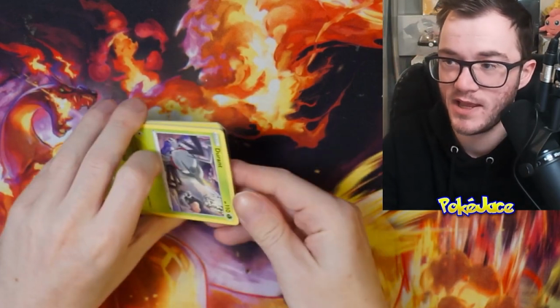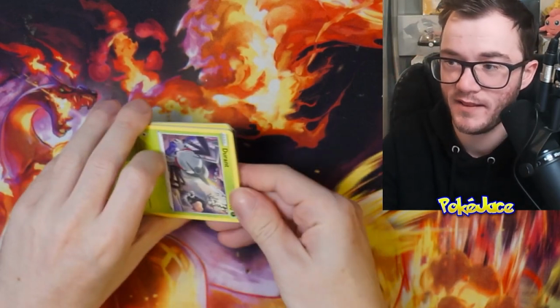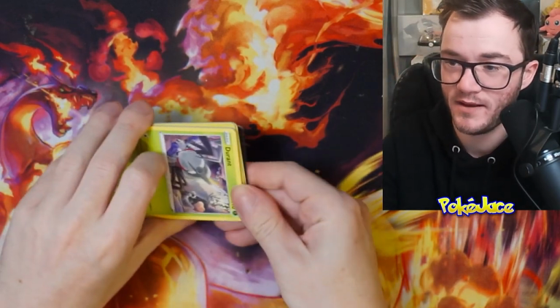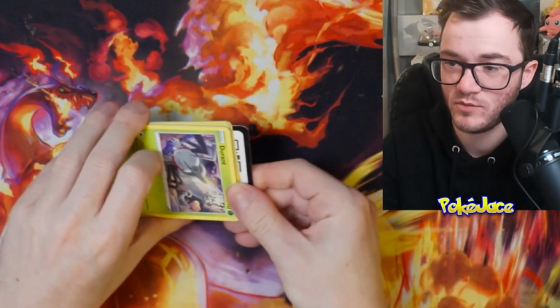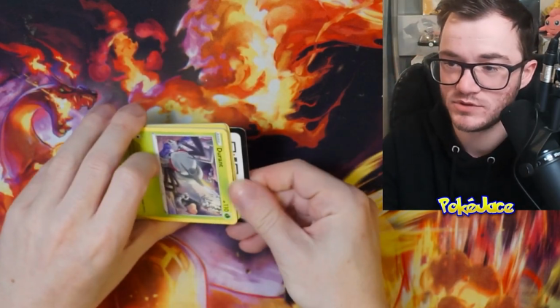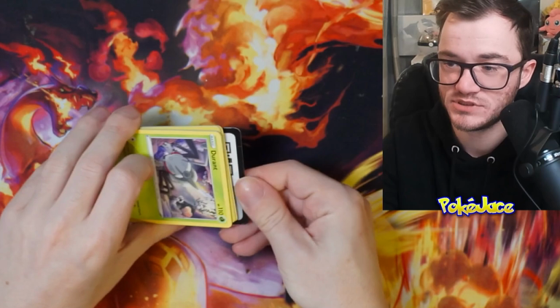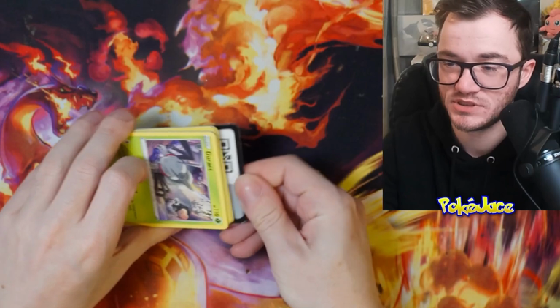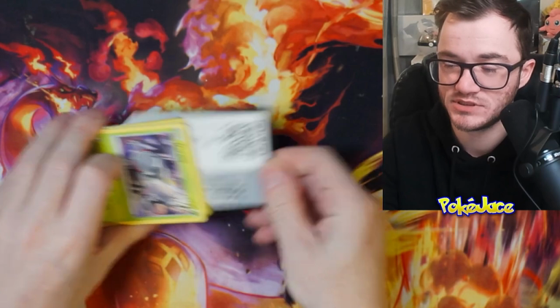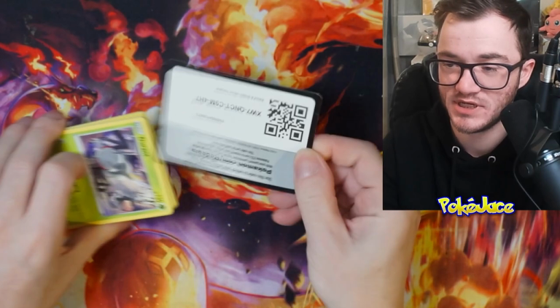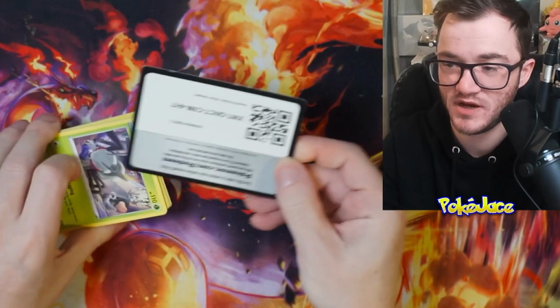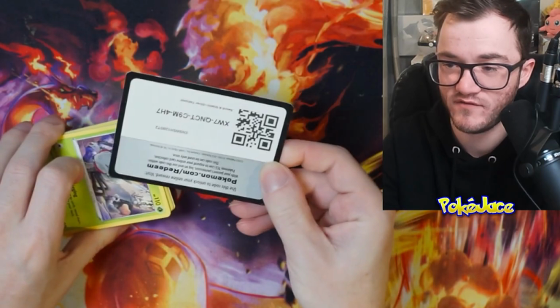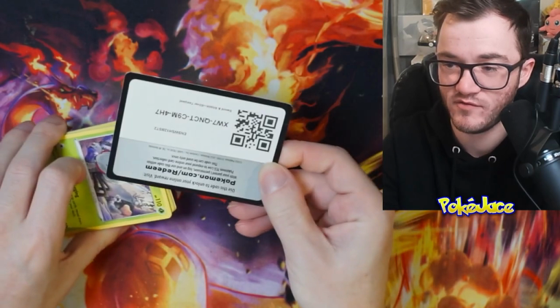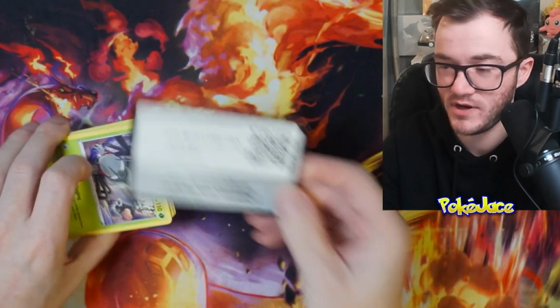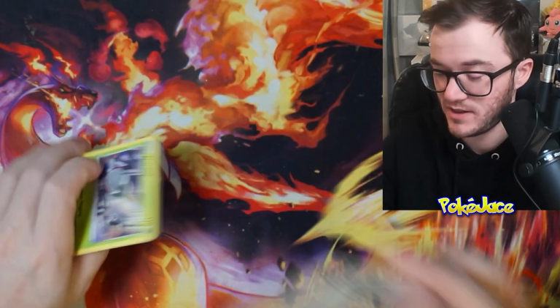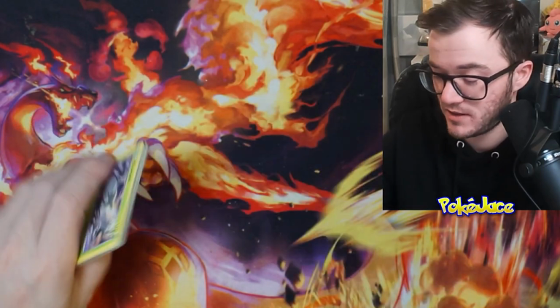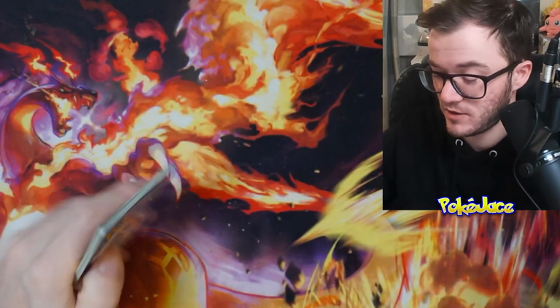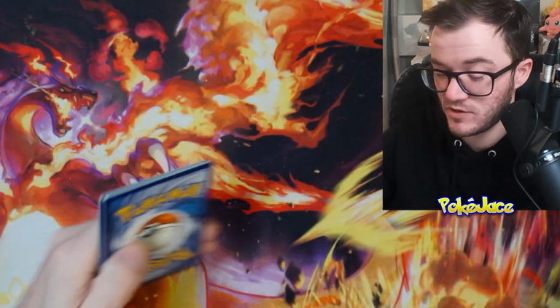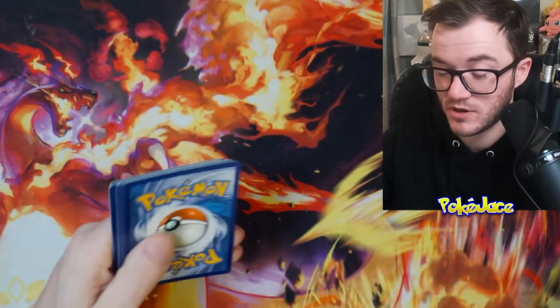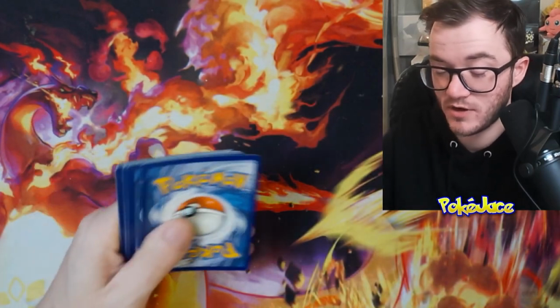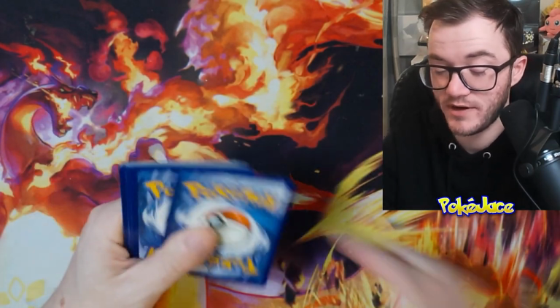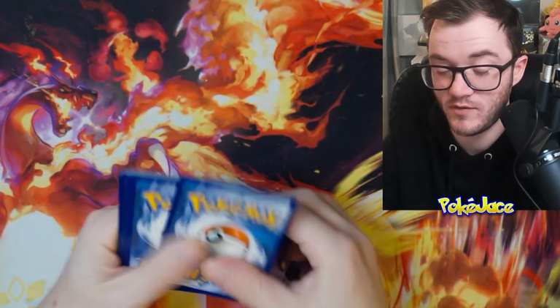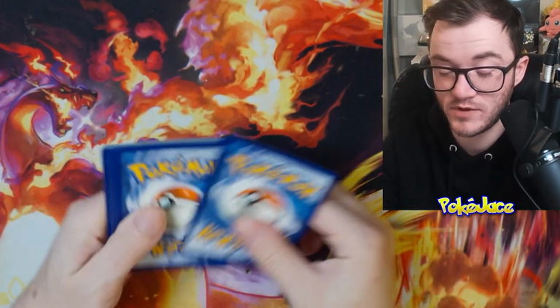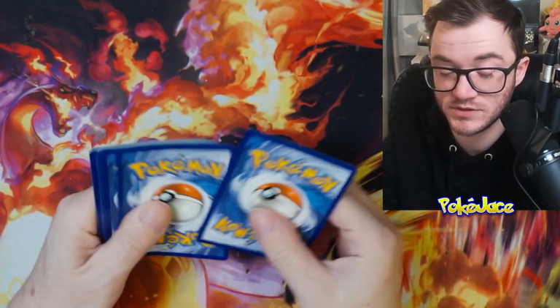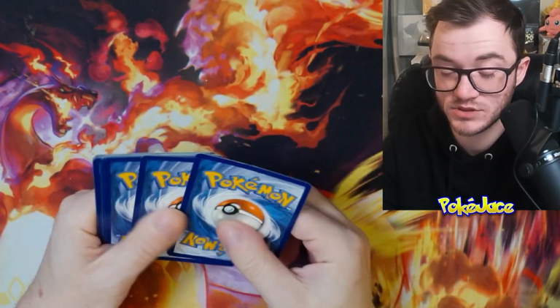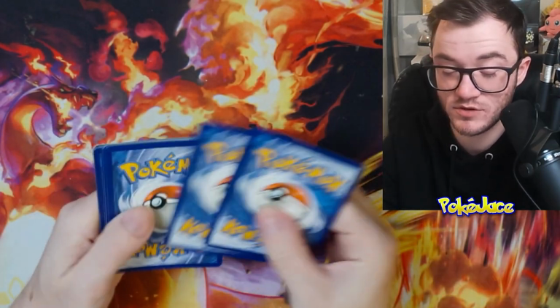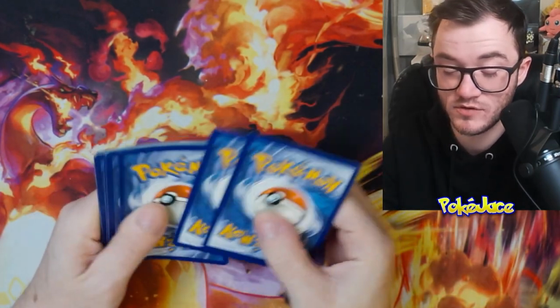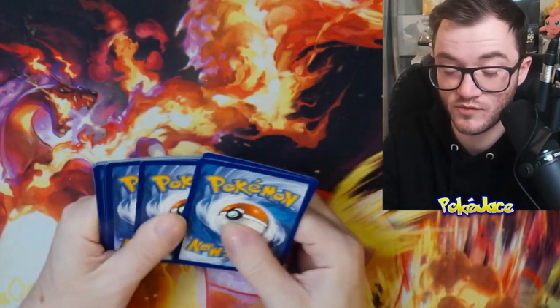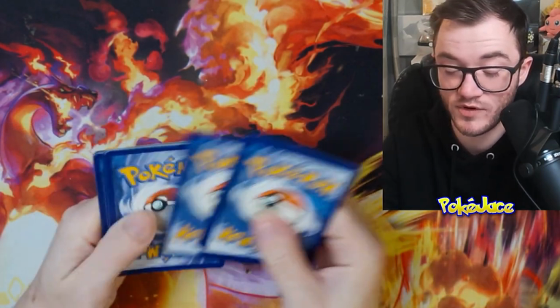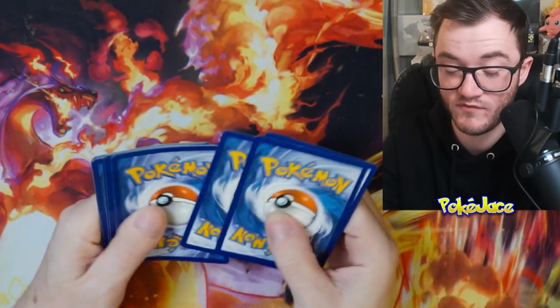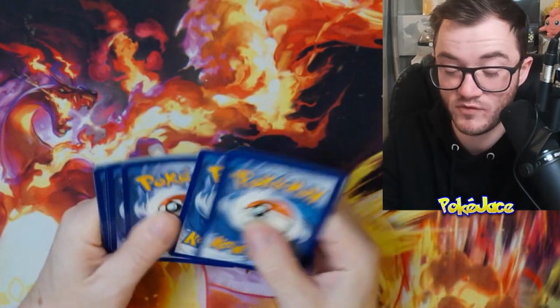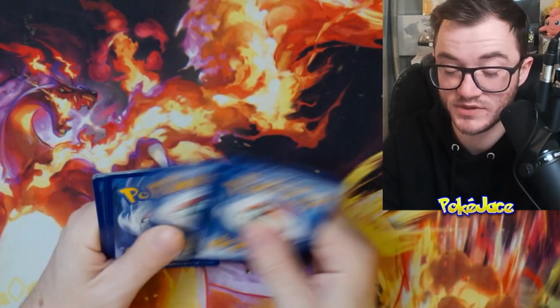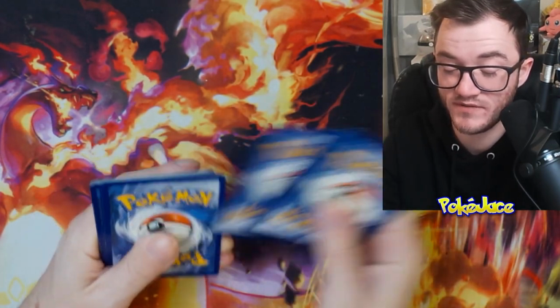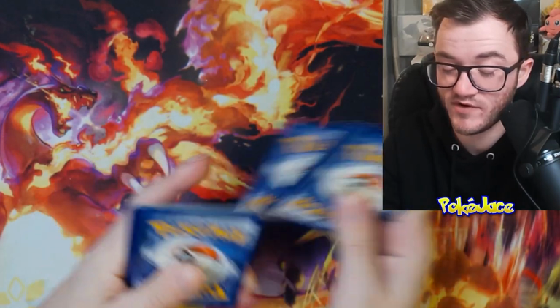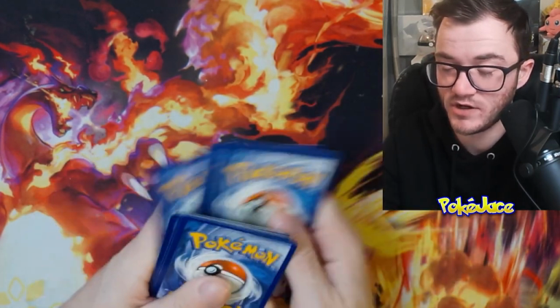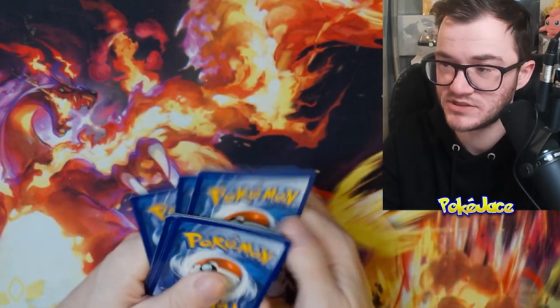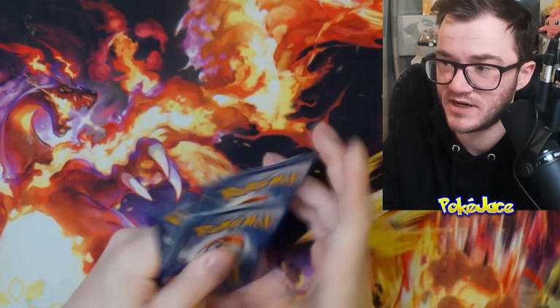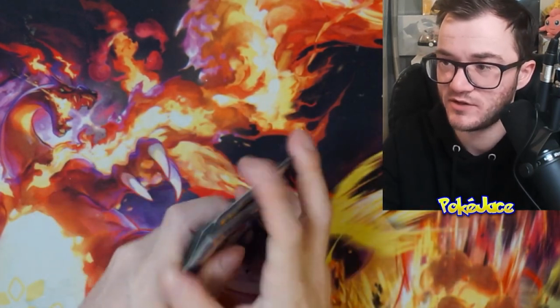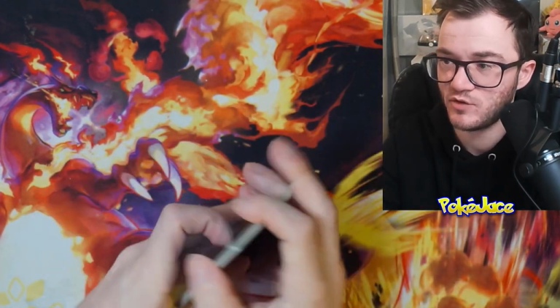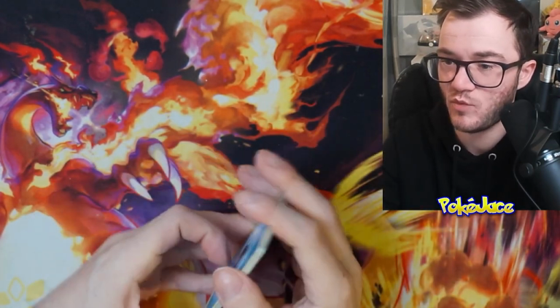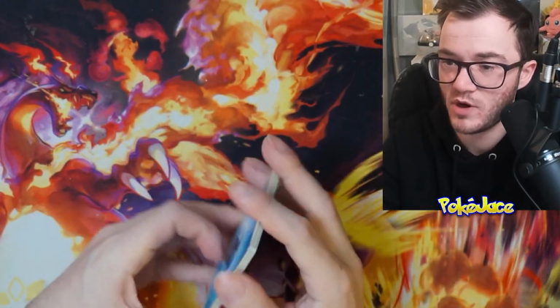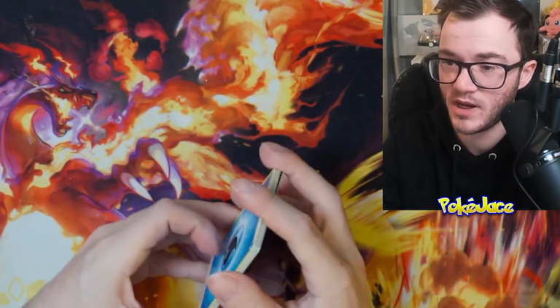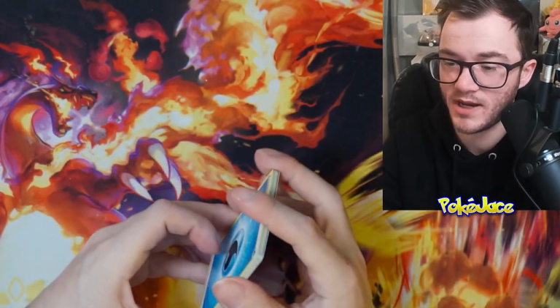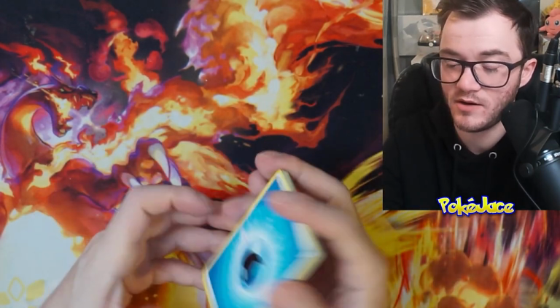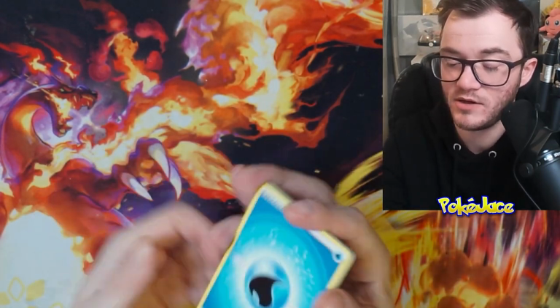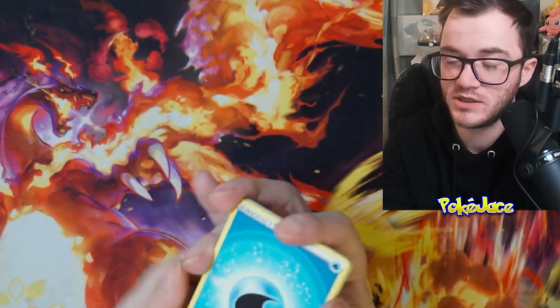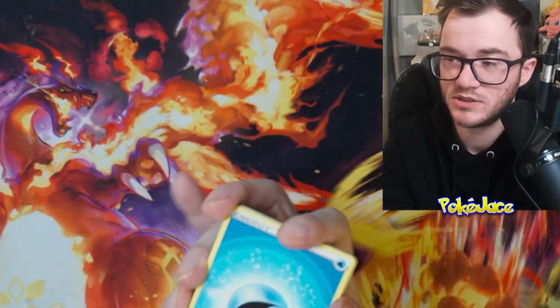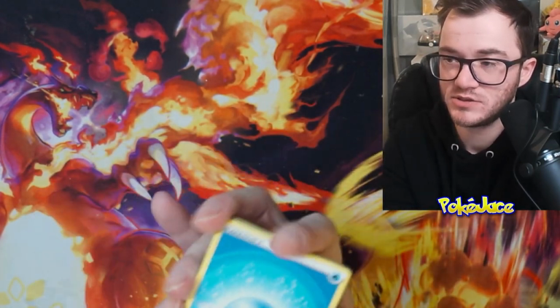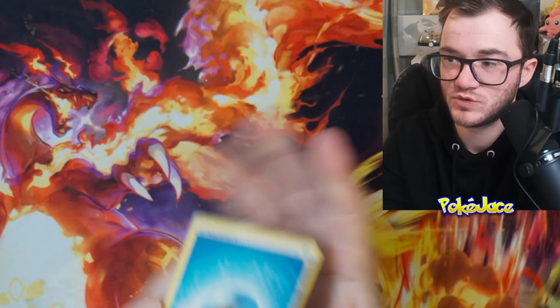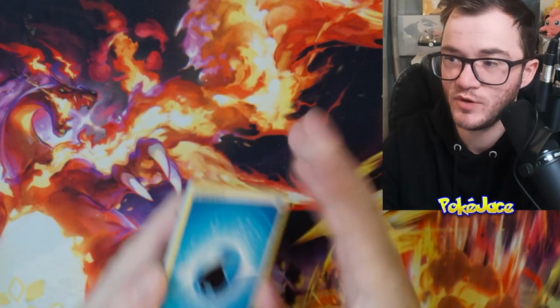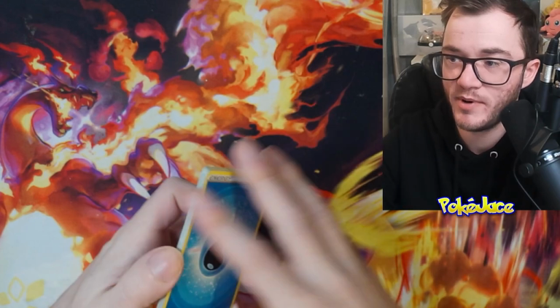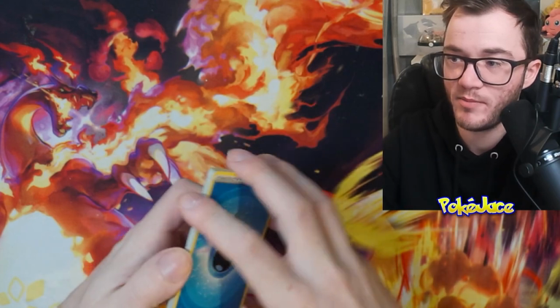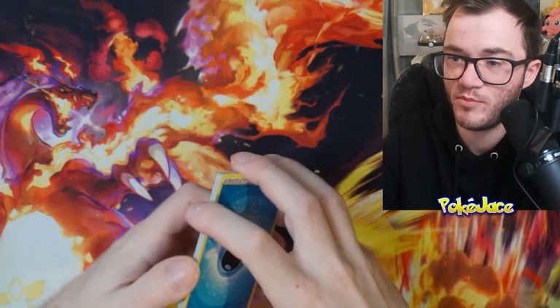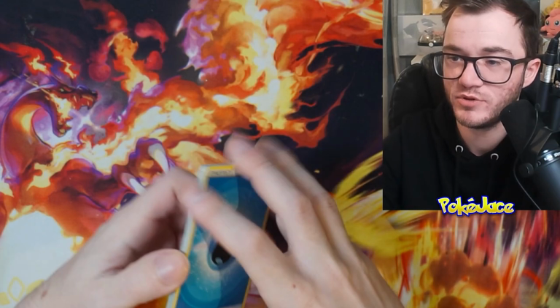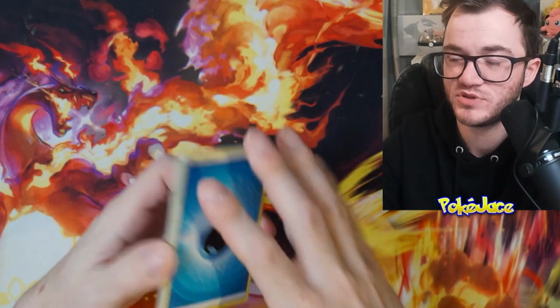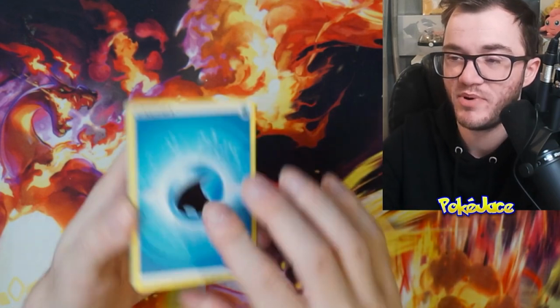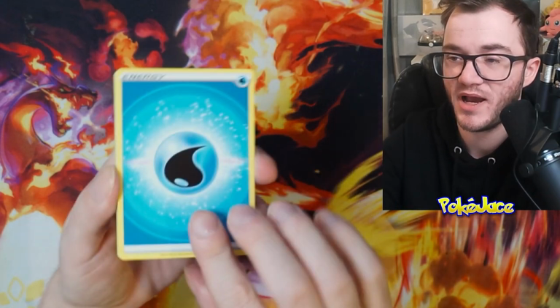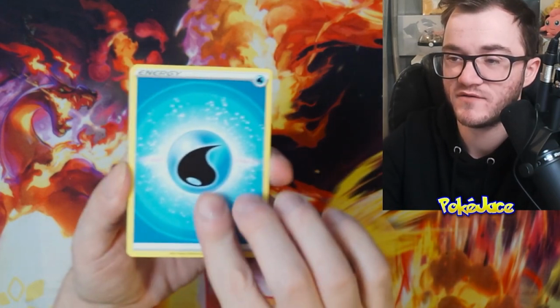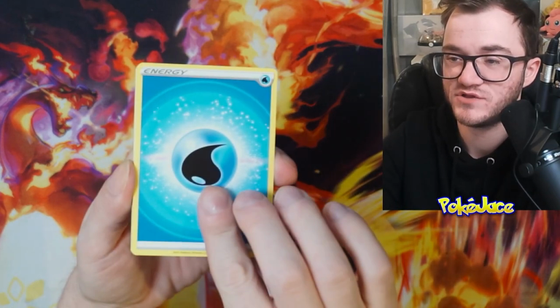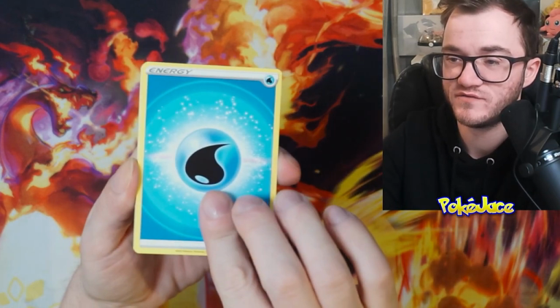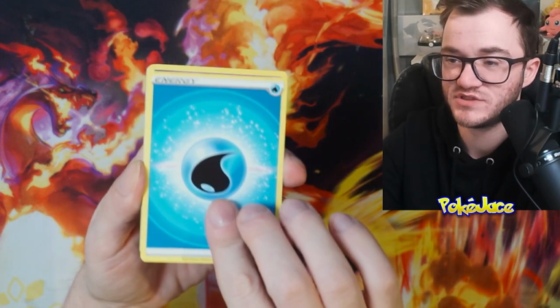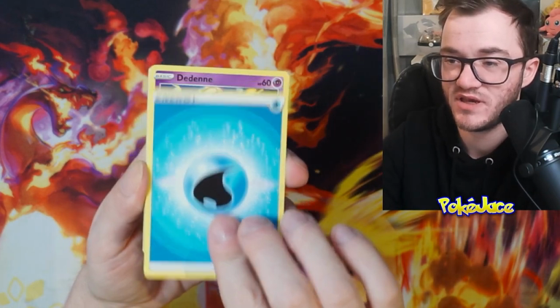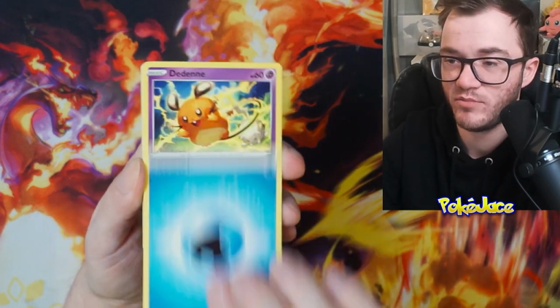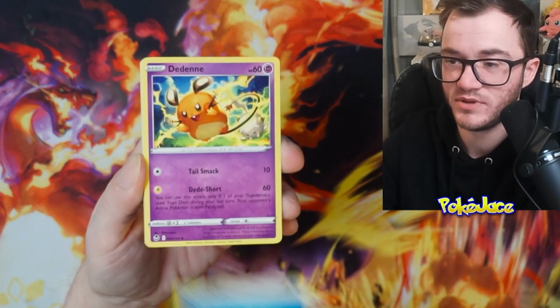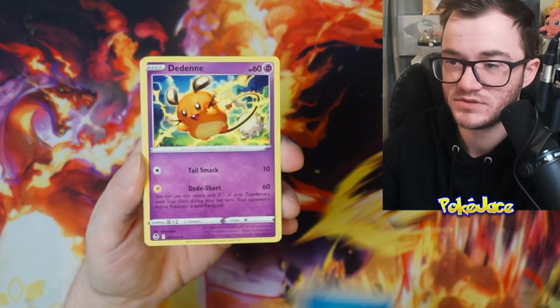Raichu coming in, and we've got the Alolan Vulpix V — Full Art. I love Alolan Vulpix, especially Ninetales. I'm super happy to pull this one. That looks absolutely gorgeous — wow, really happy with that one. Best pull so far! That was a tough pack to open — I didn't realize I had to do a workout to open up a booster pack of Silver Tempest!